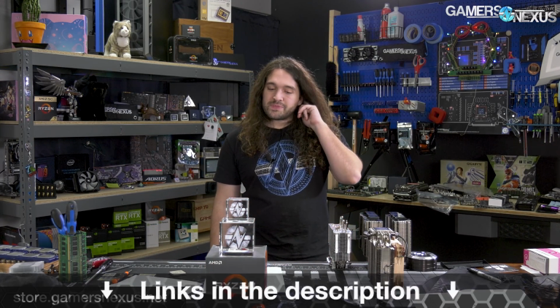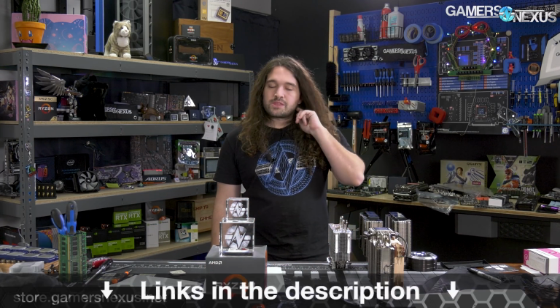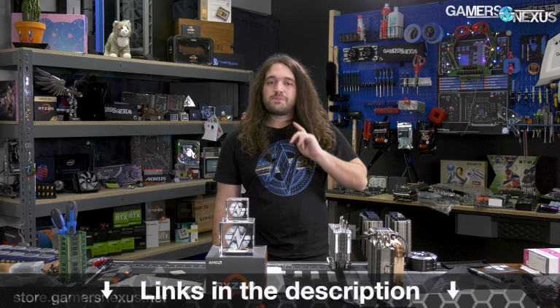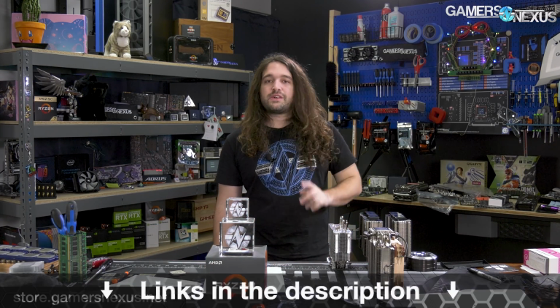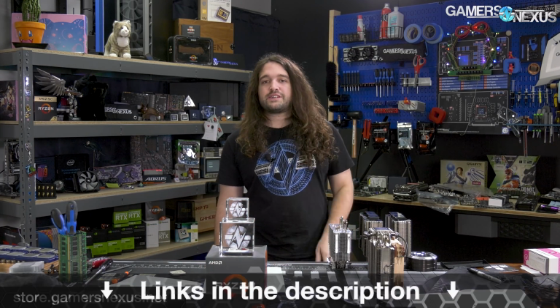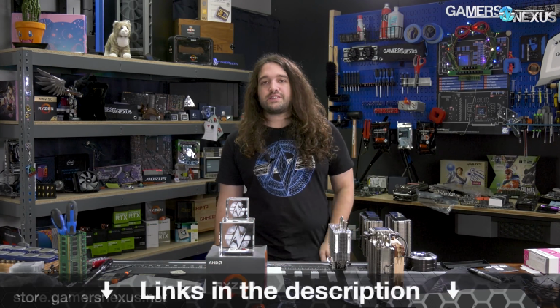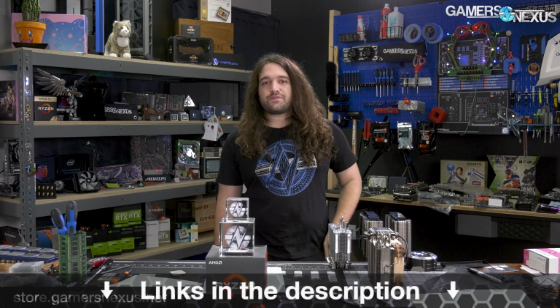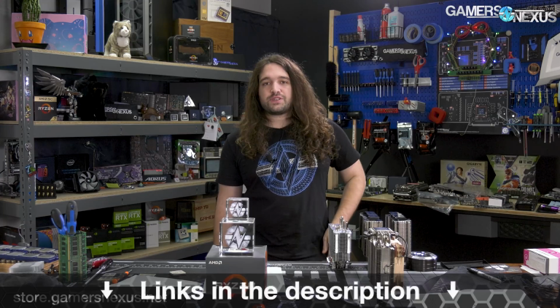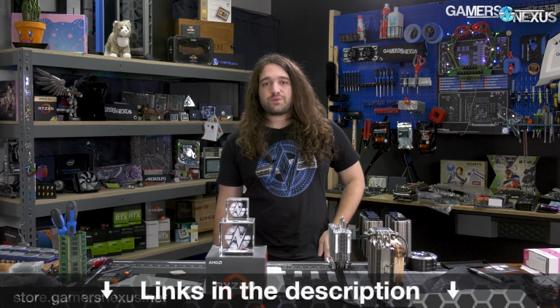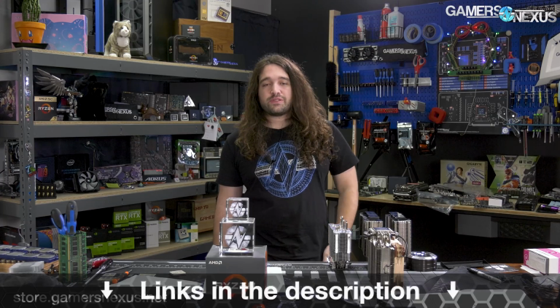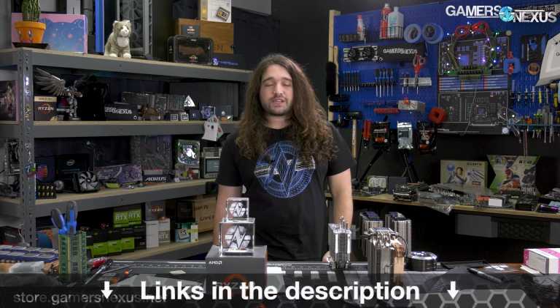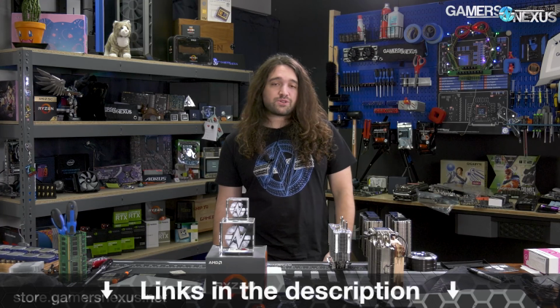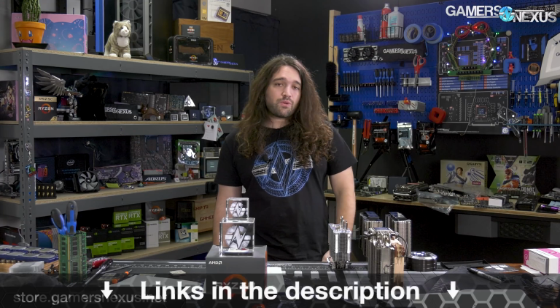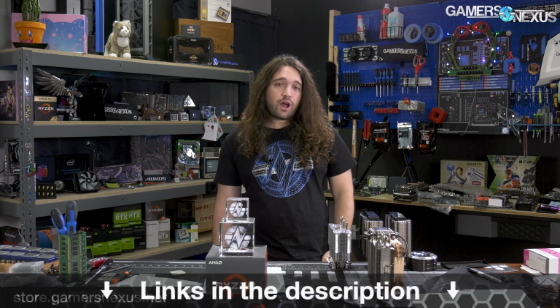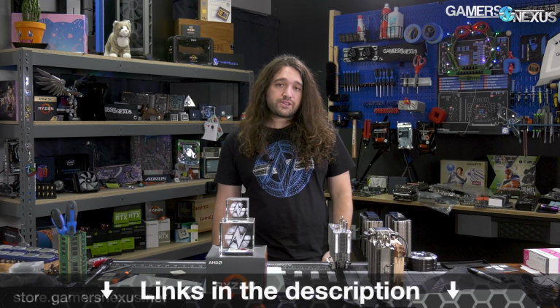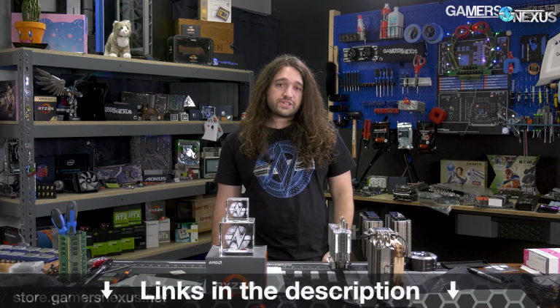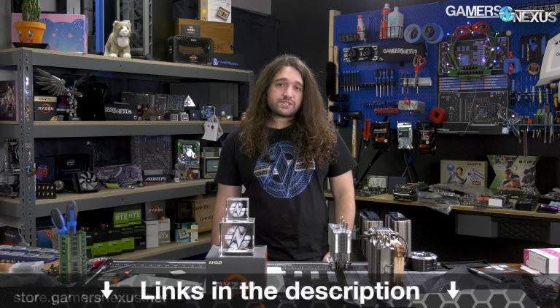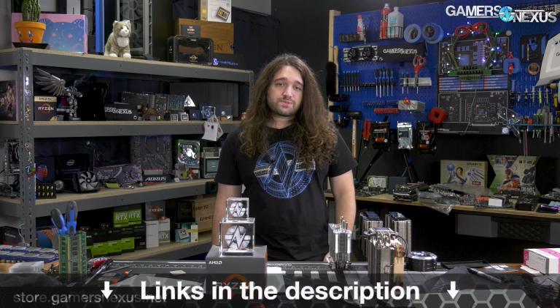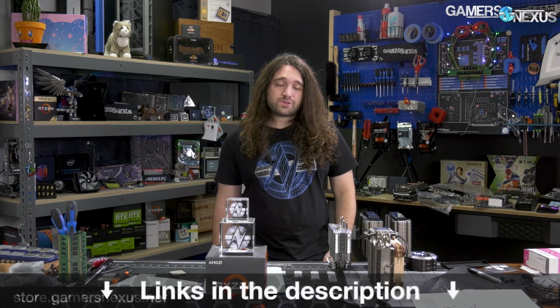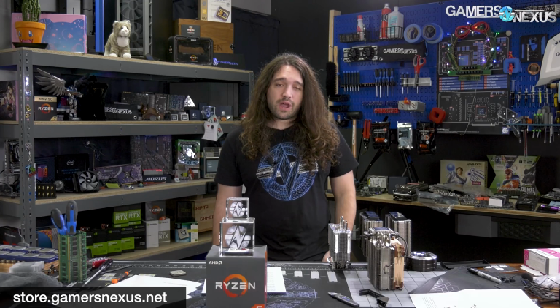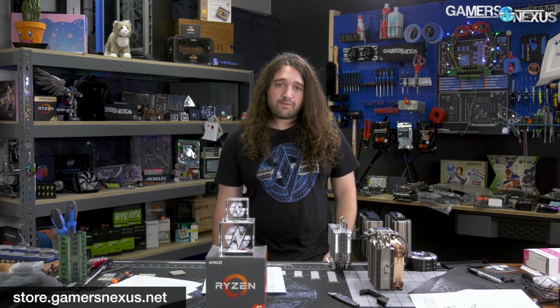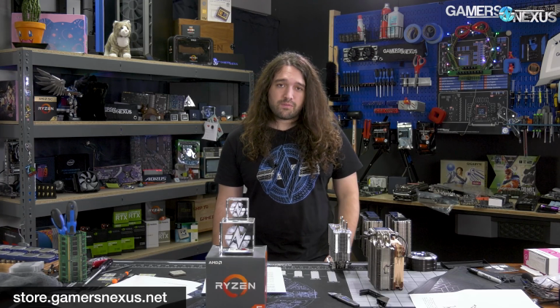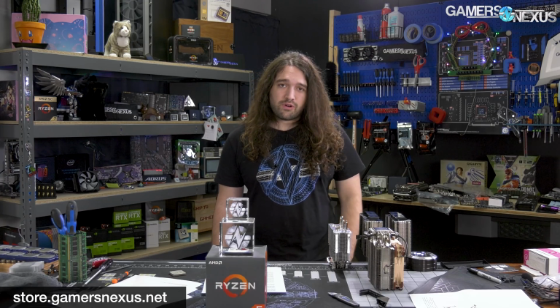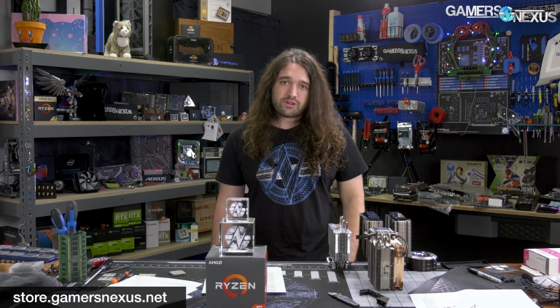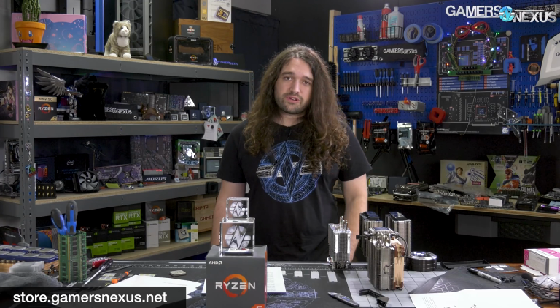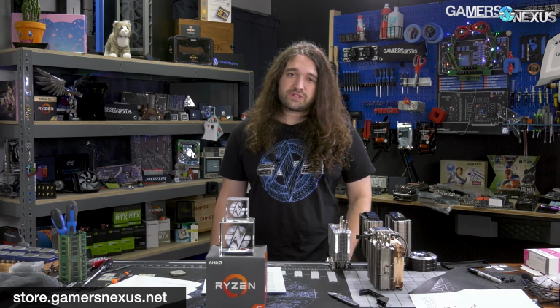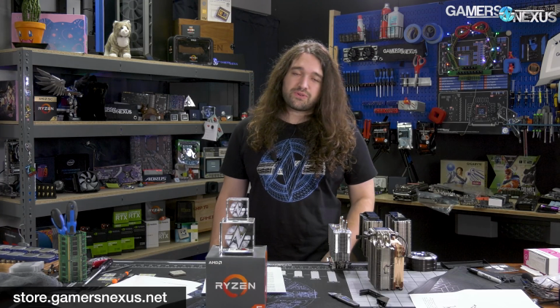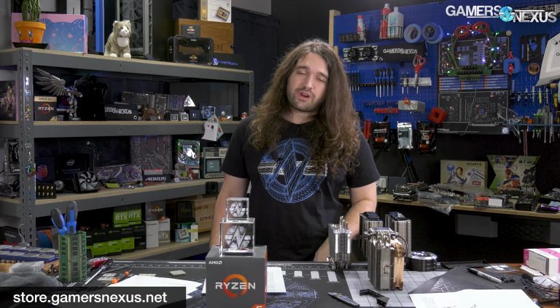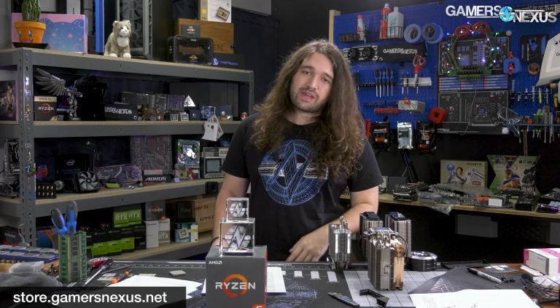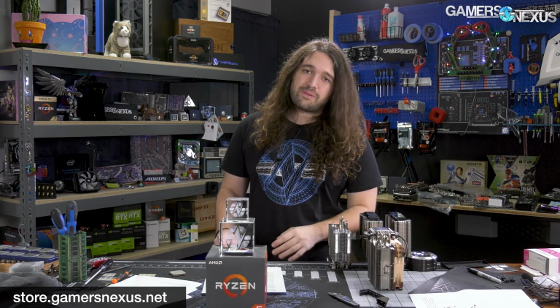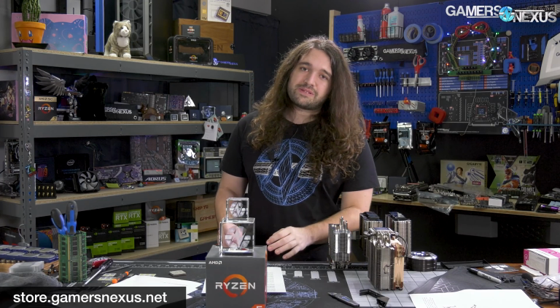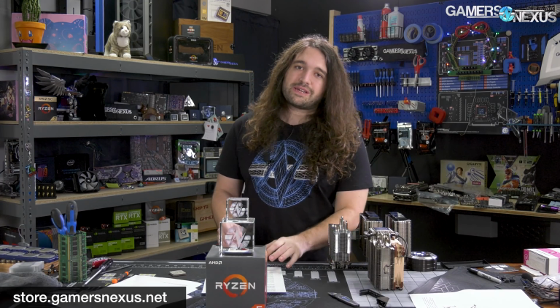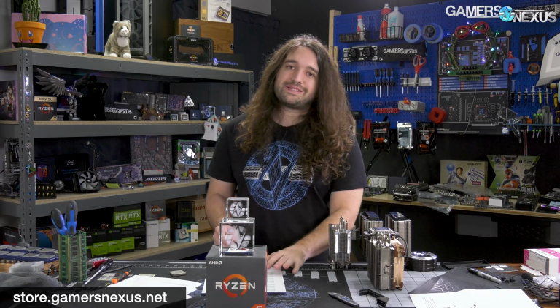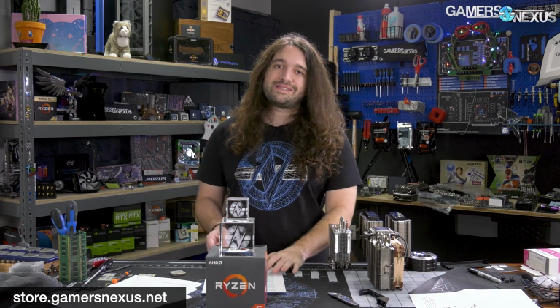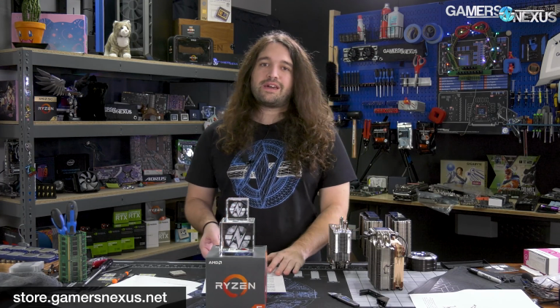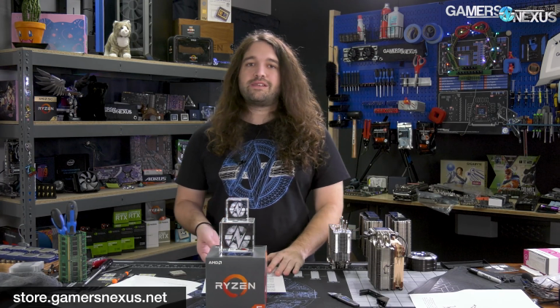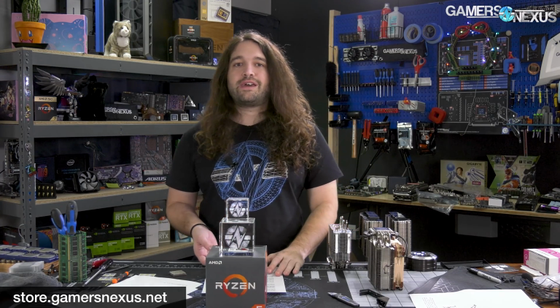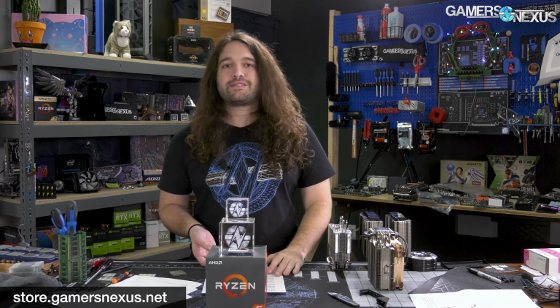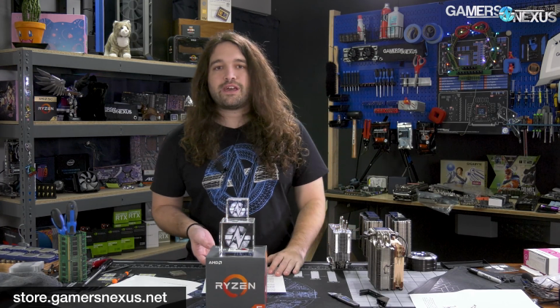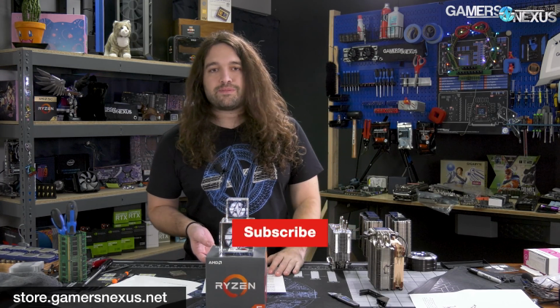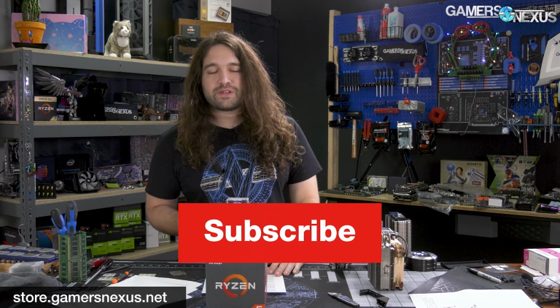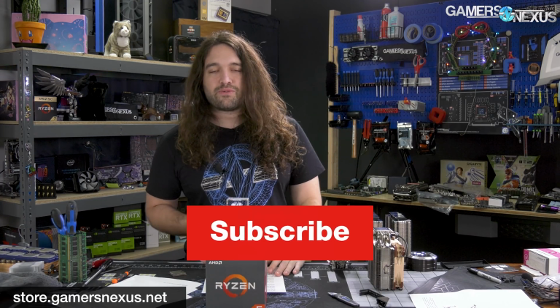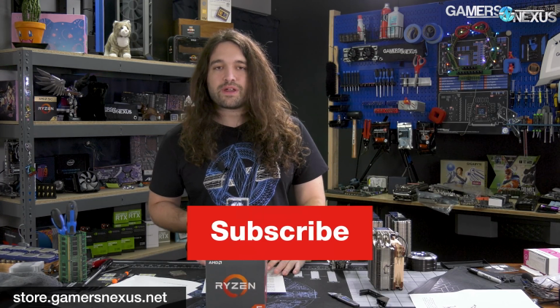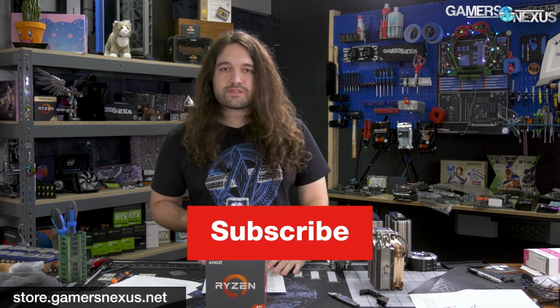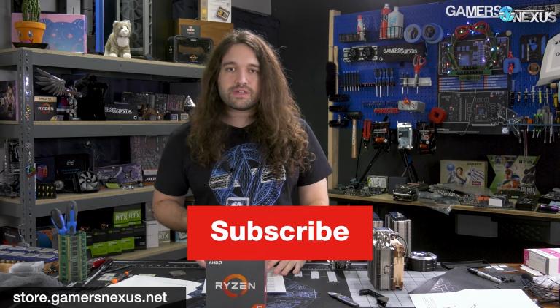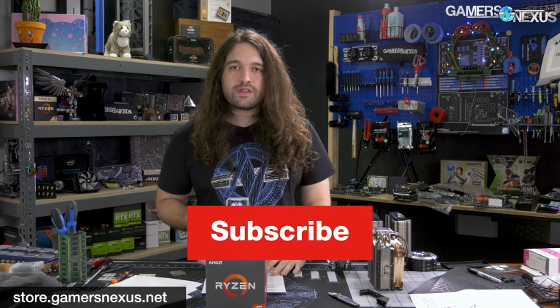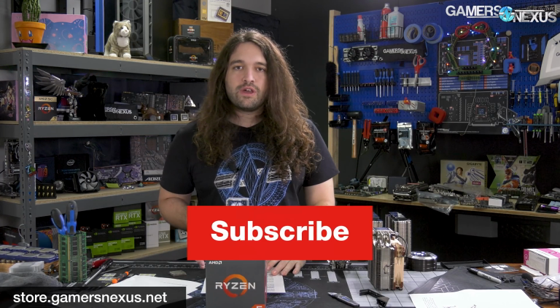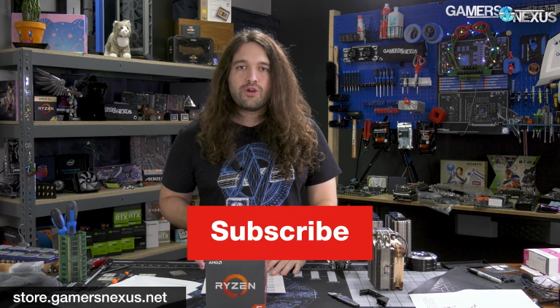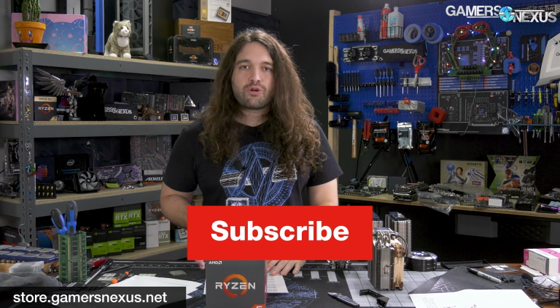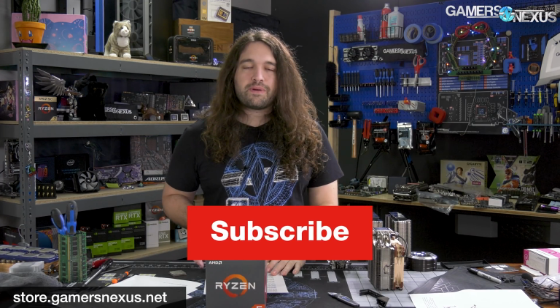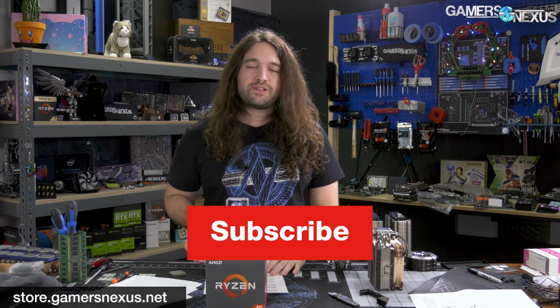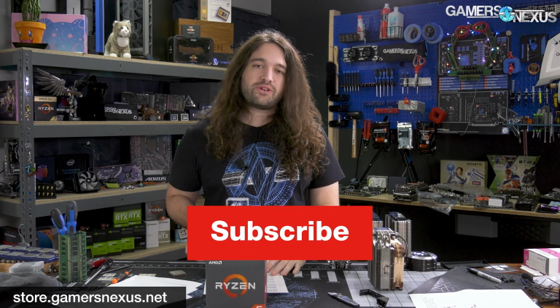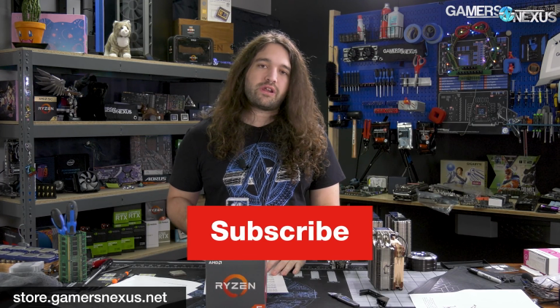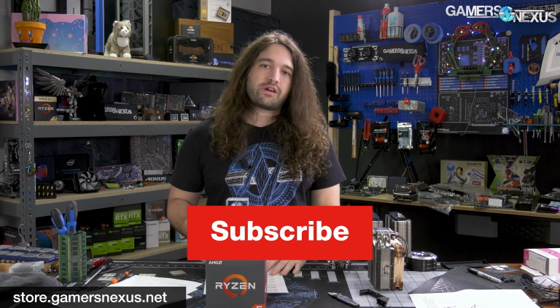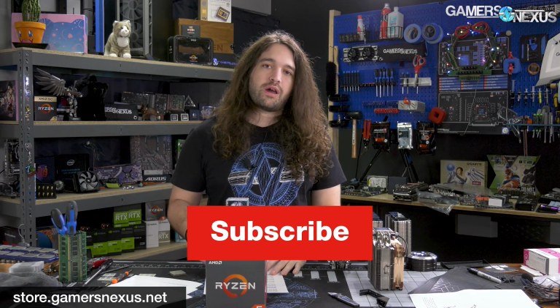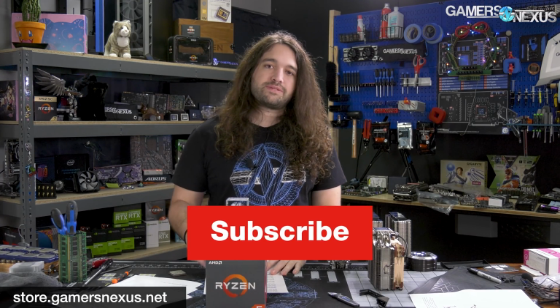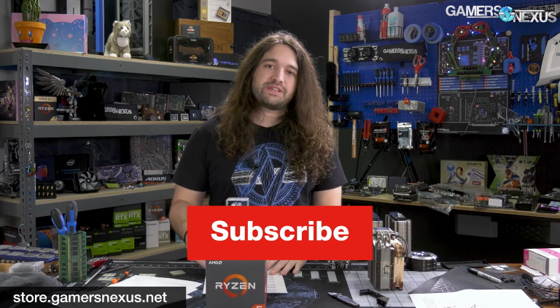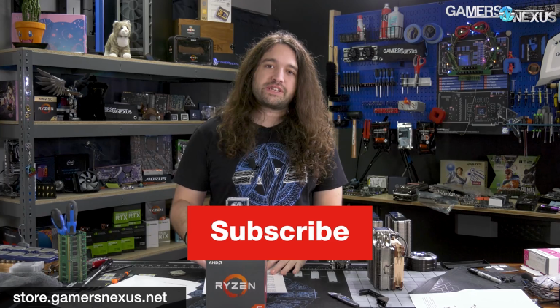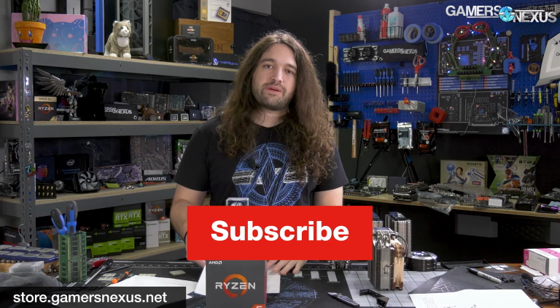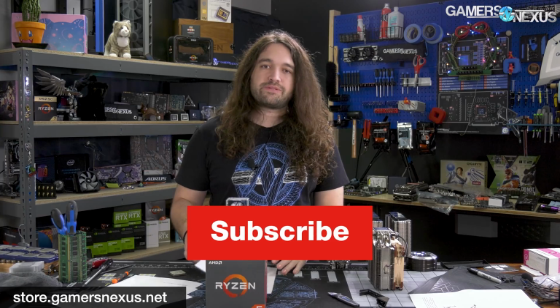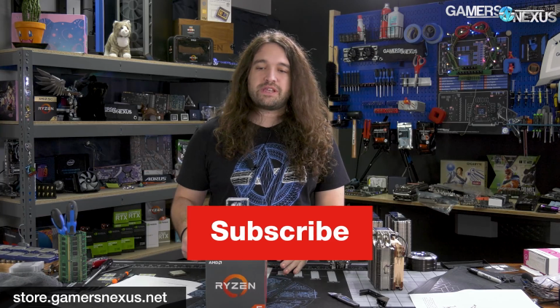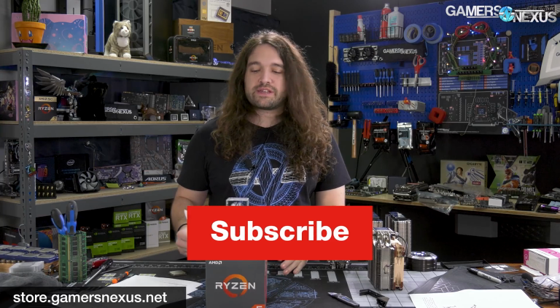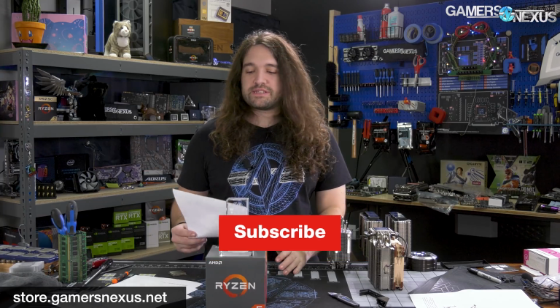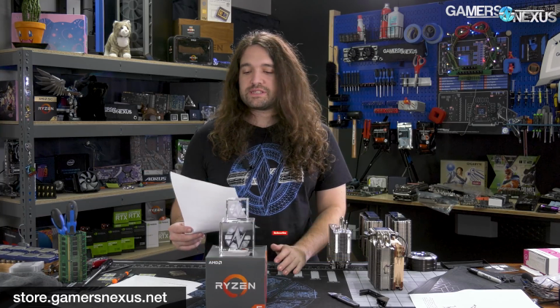That's it for this one. Thanks for watching. Subscribe for more, go to store.gamersnexus.net to help us out directly, or patreon.com/gamersnexus. We'll see you all next time.